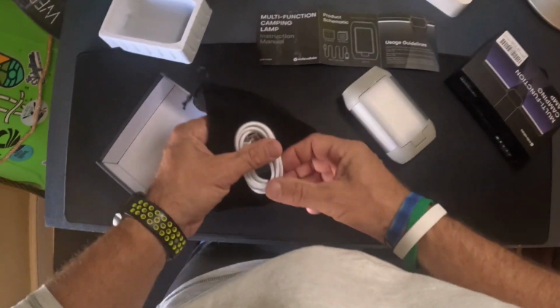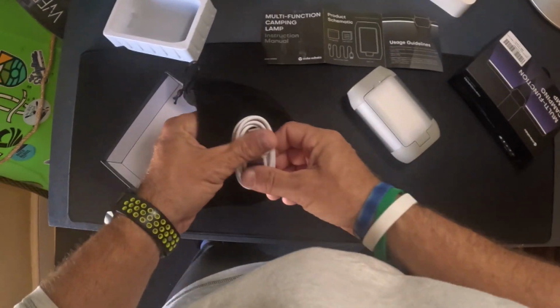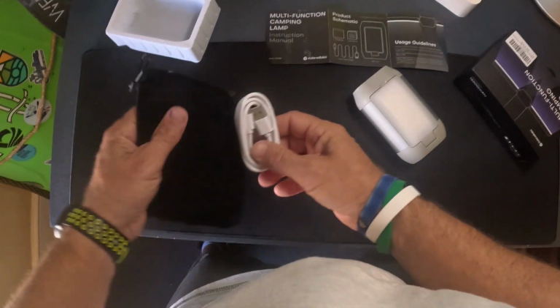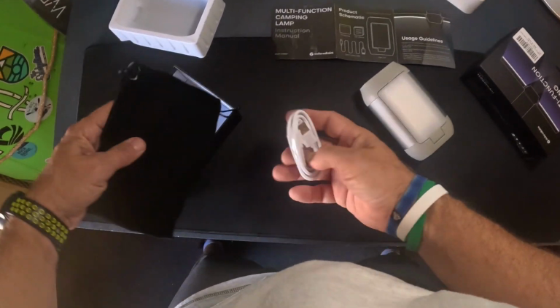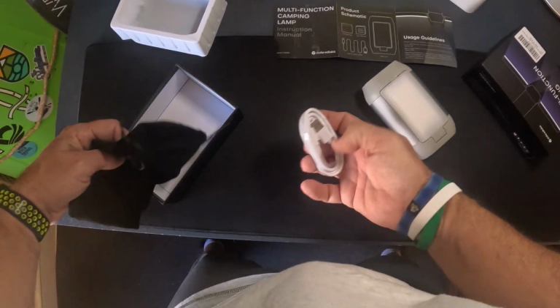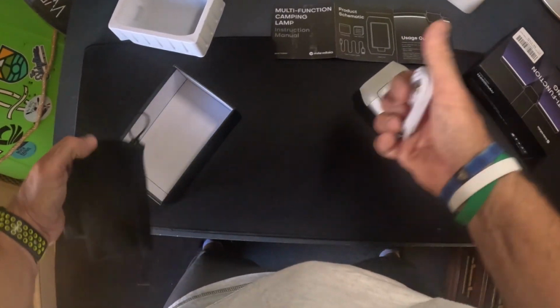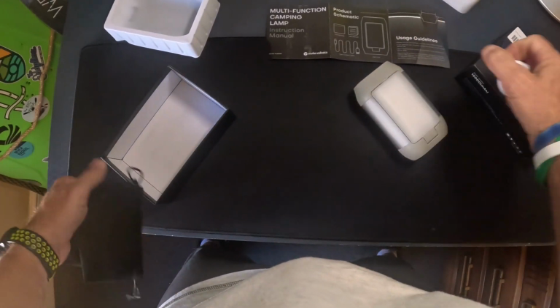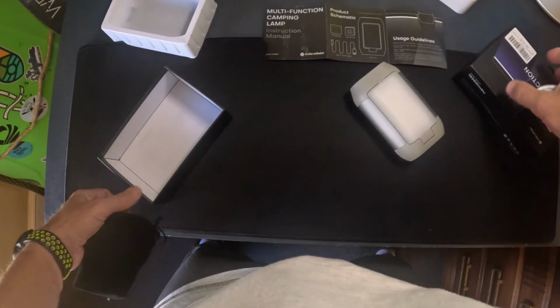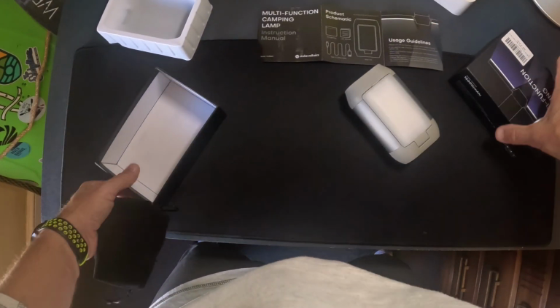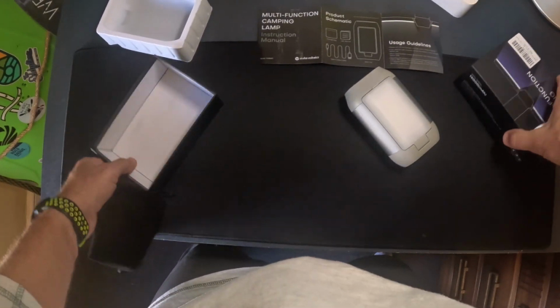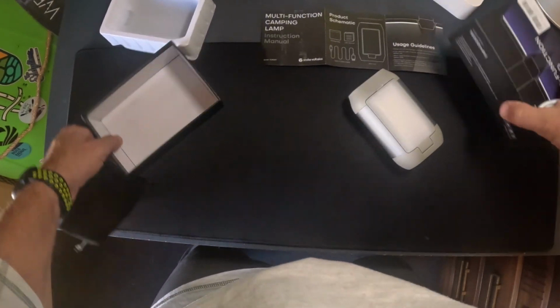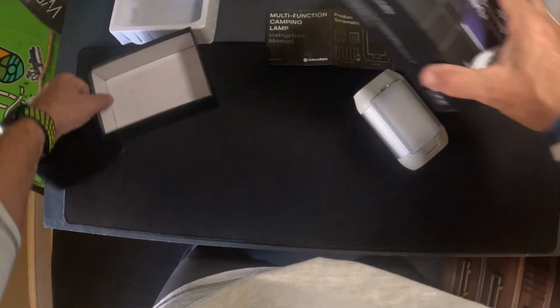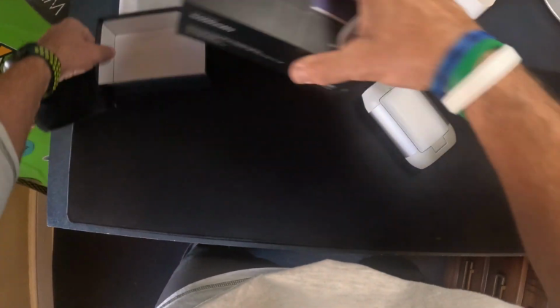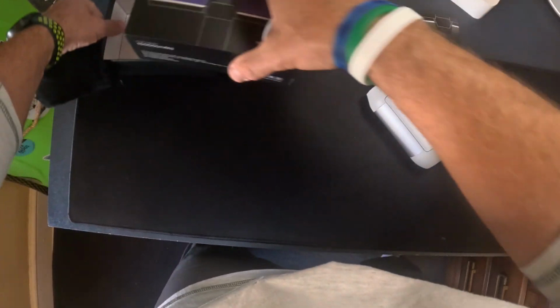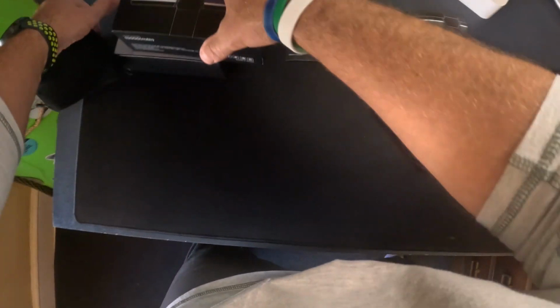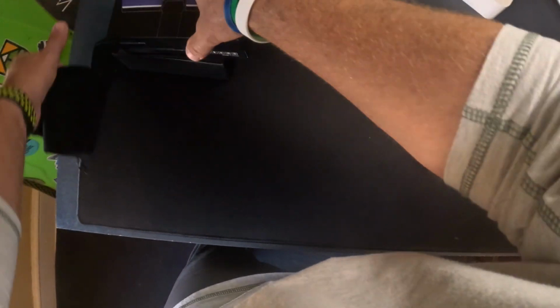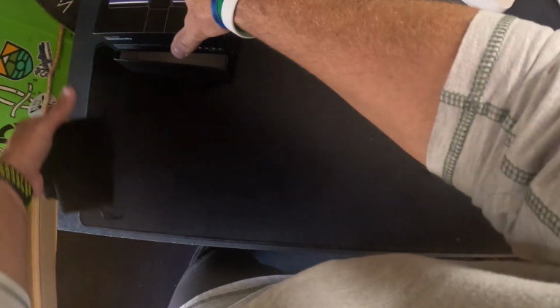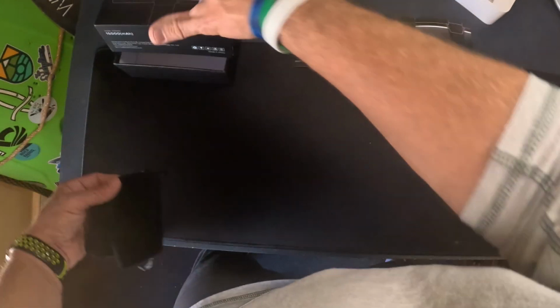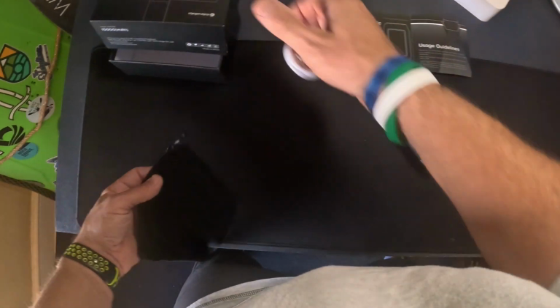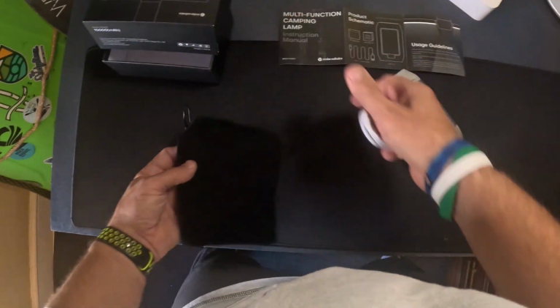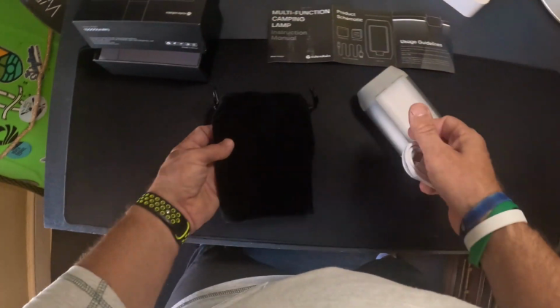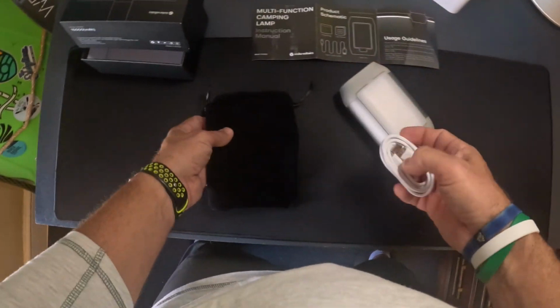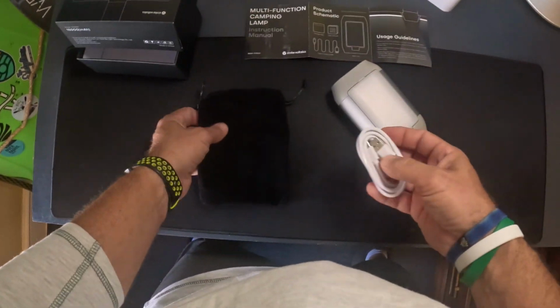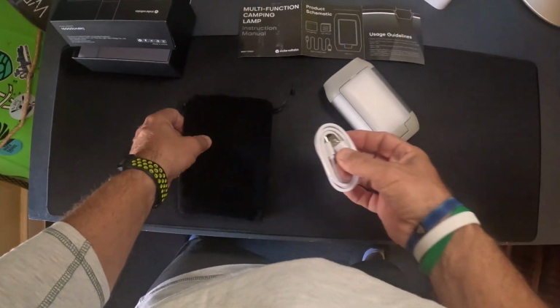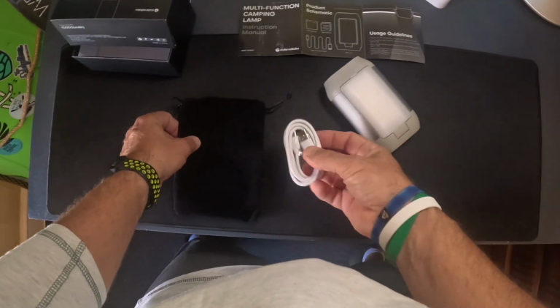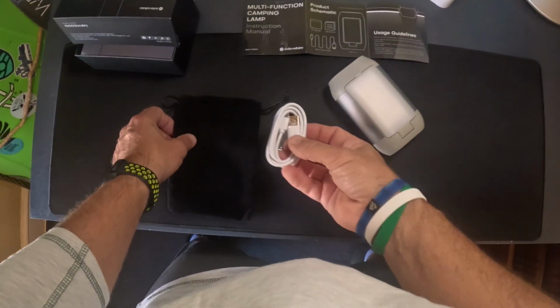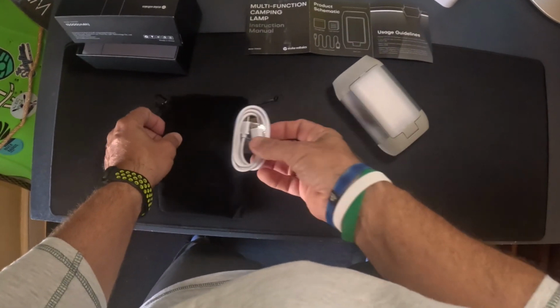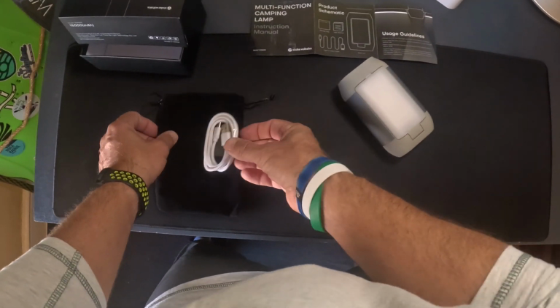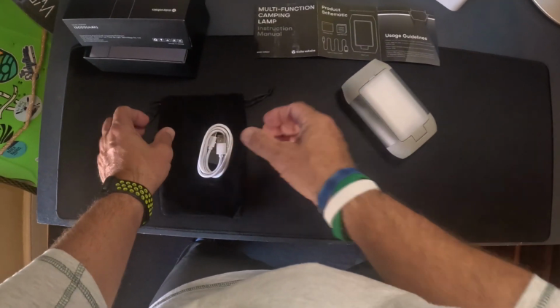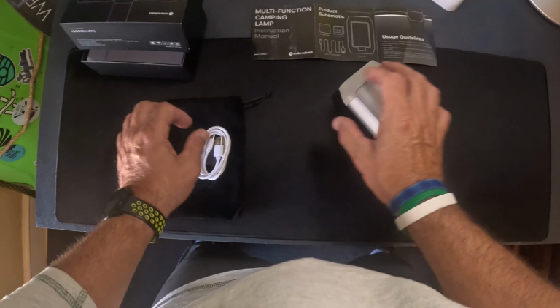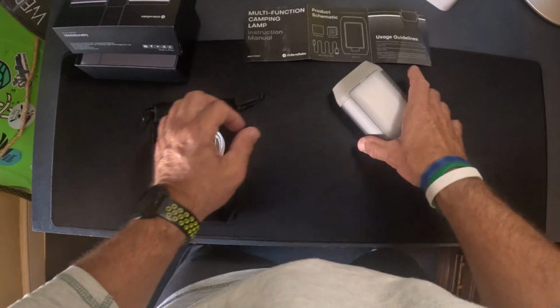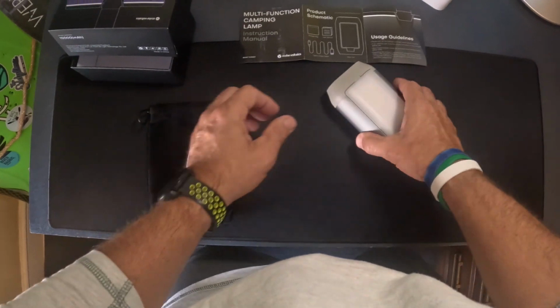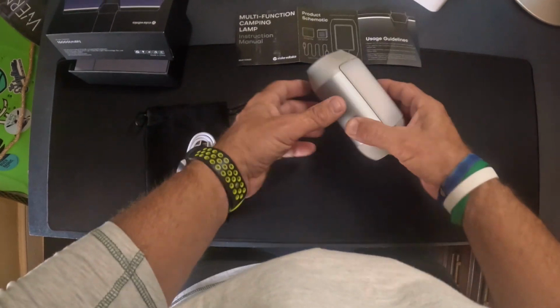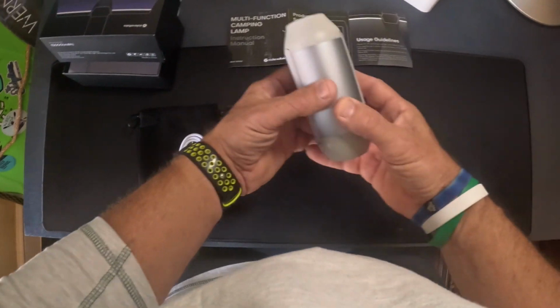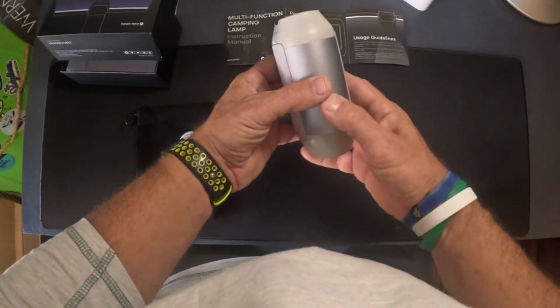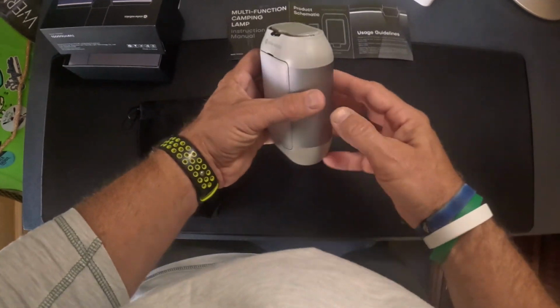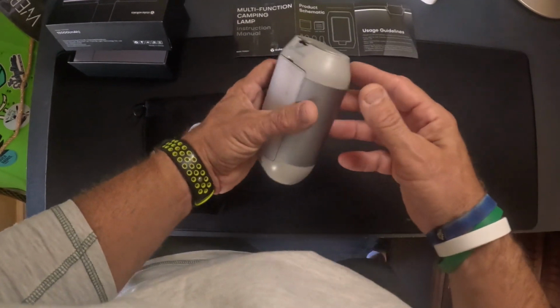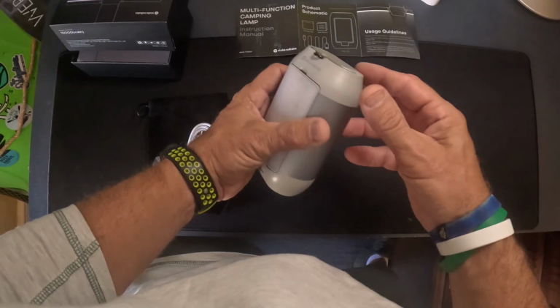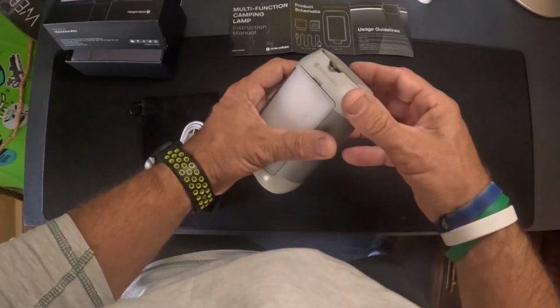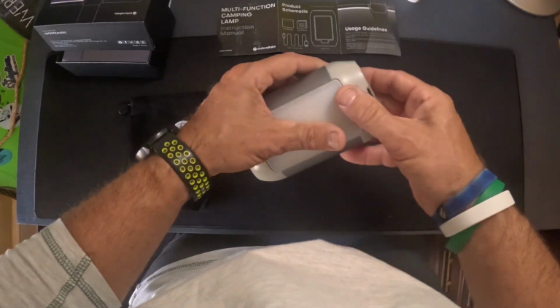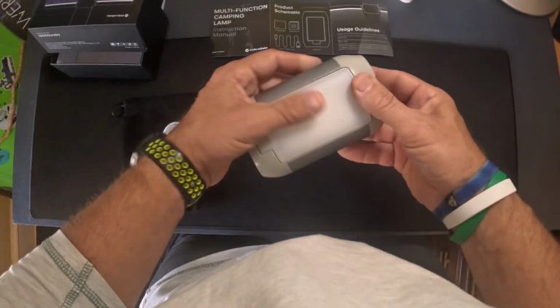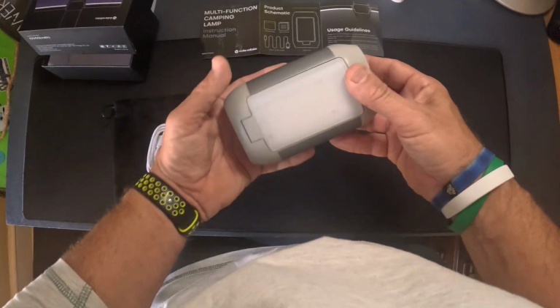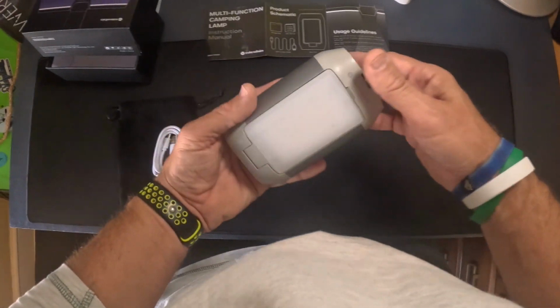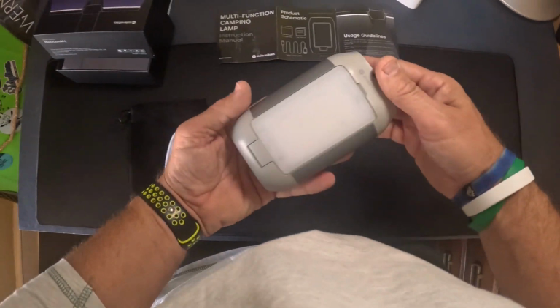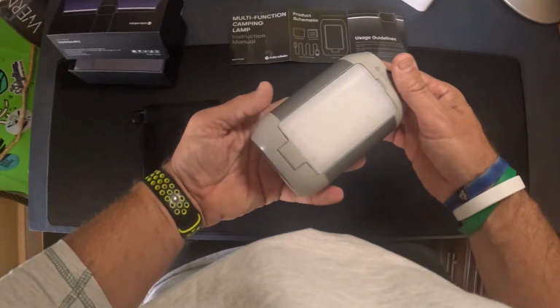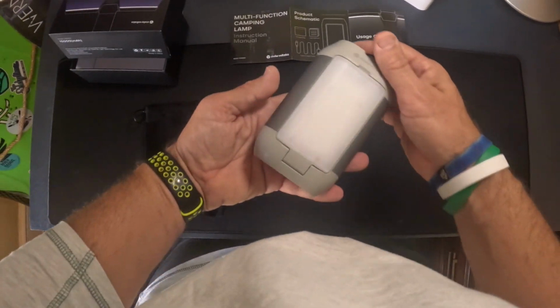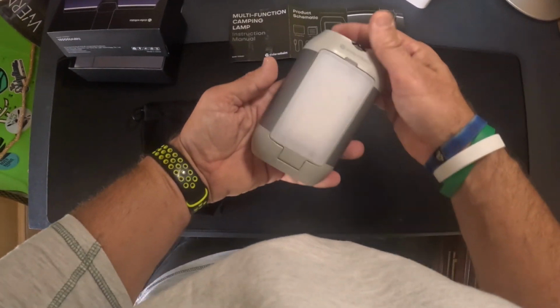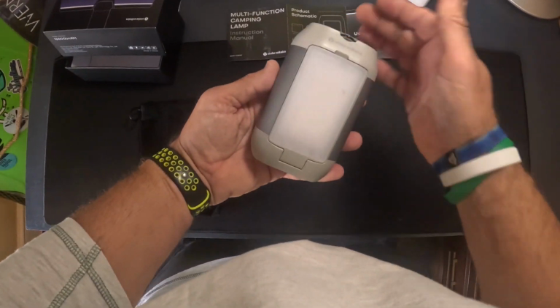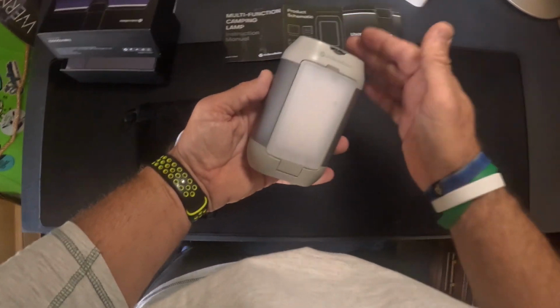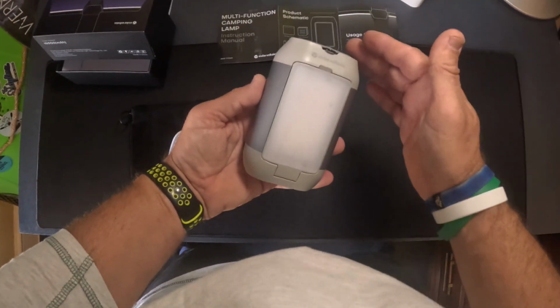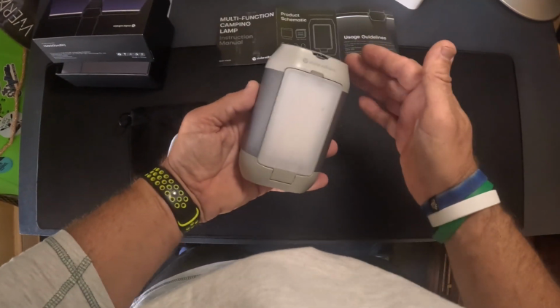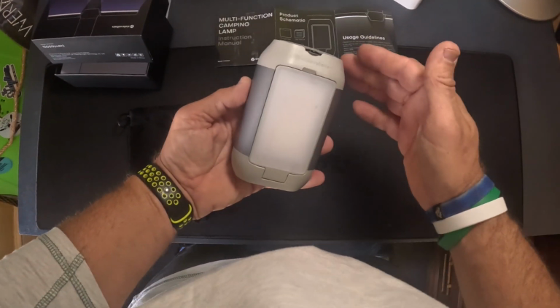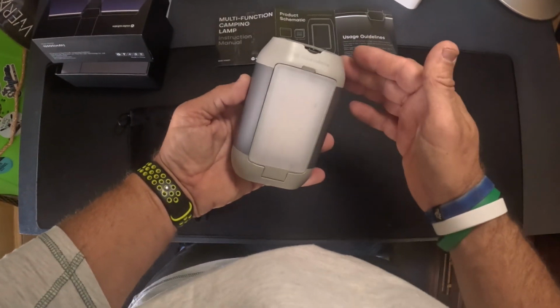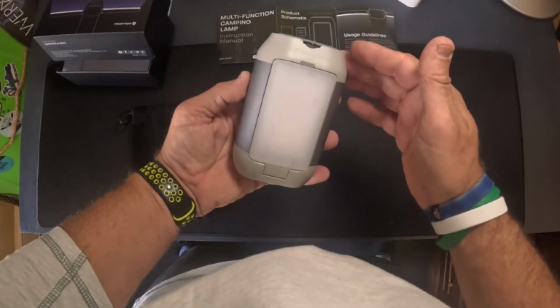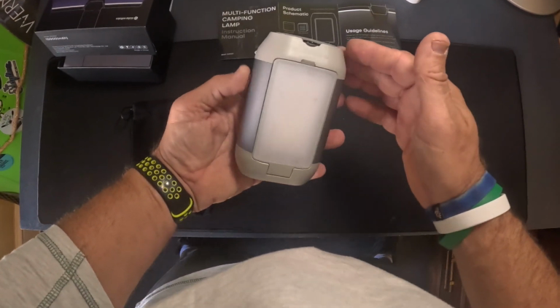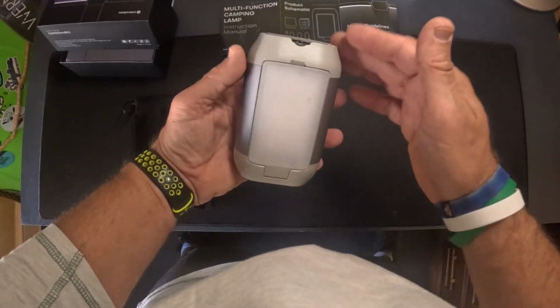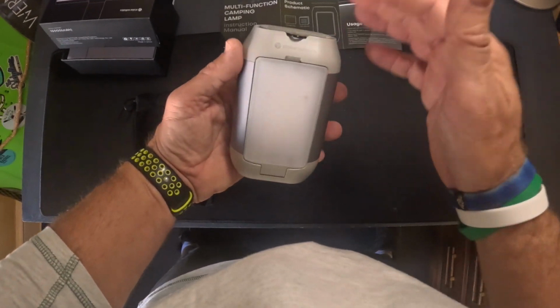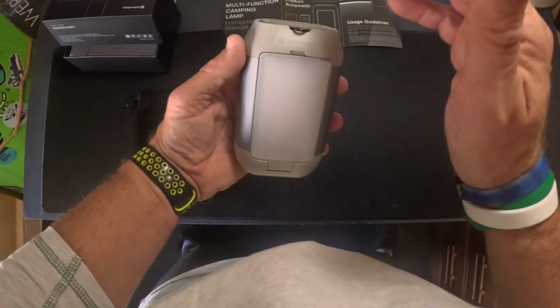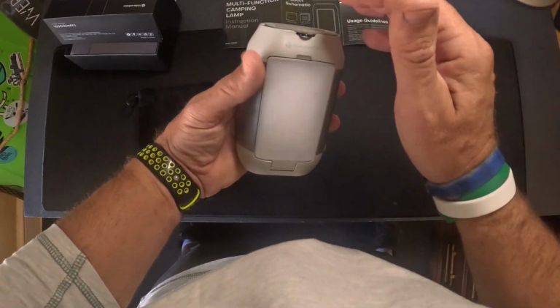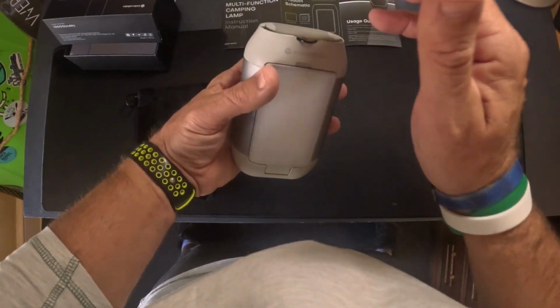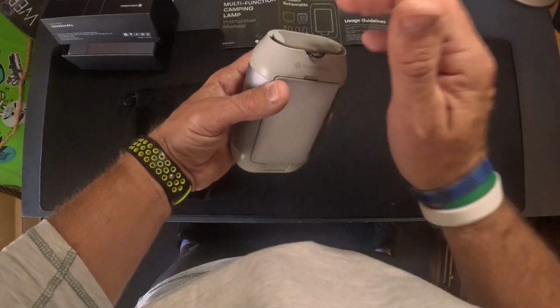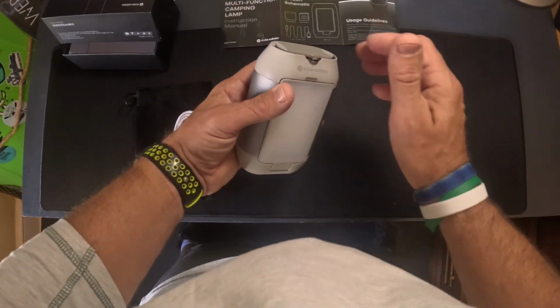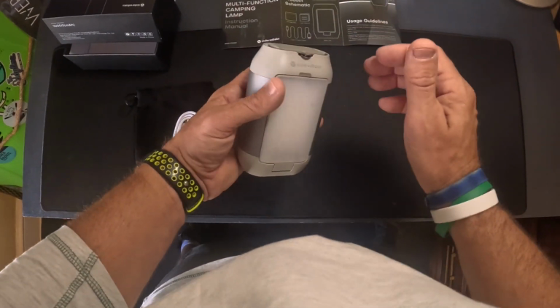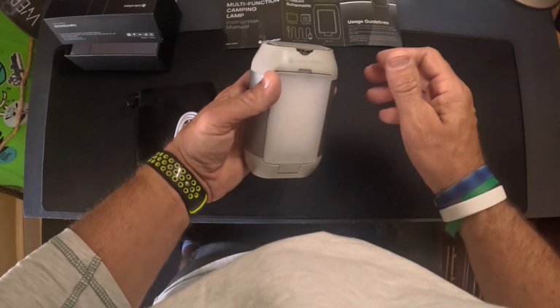I've had this out, I've used it, I've charged it, and I just want to go over all the features on this thing because it is awesome.